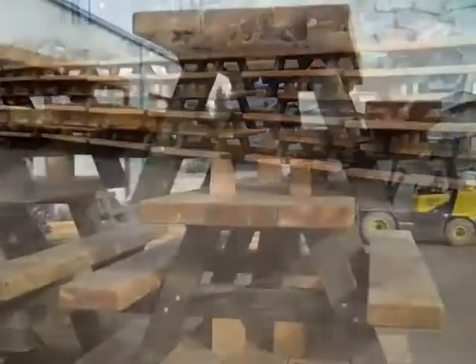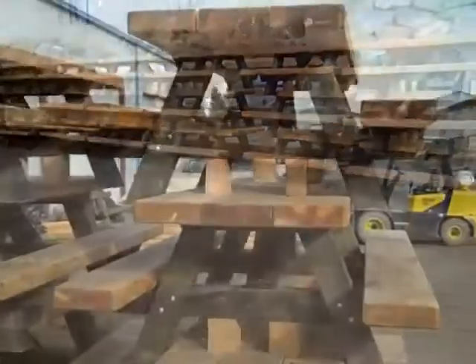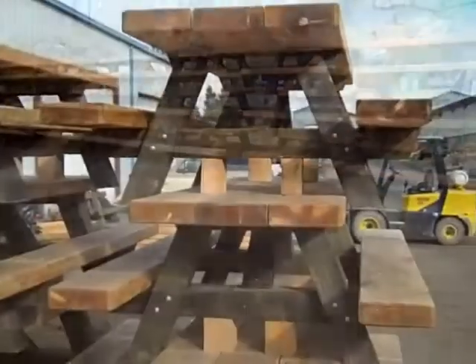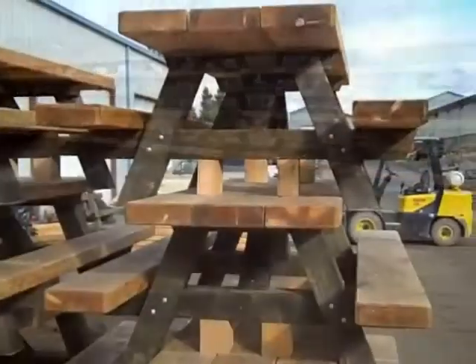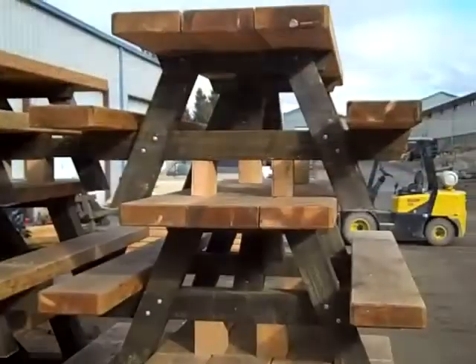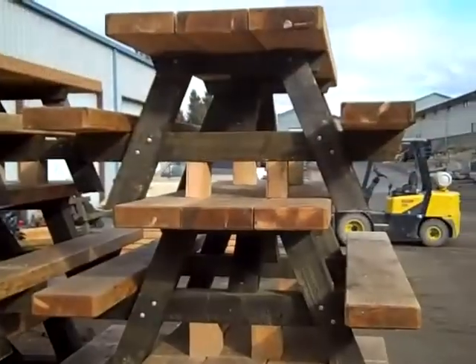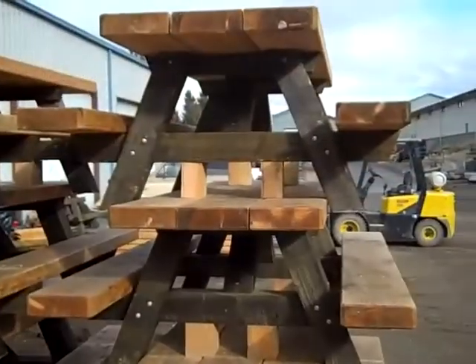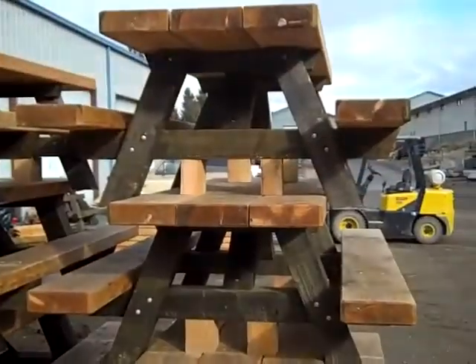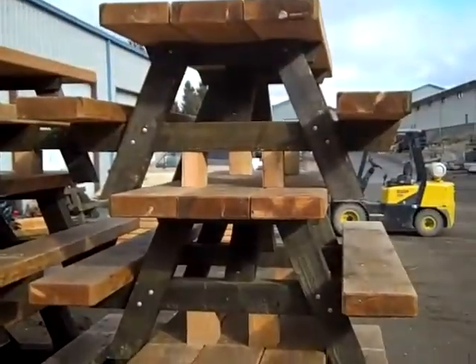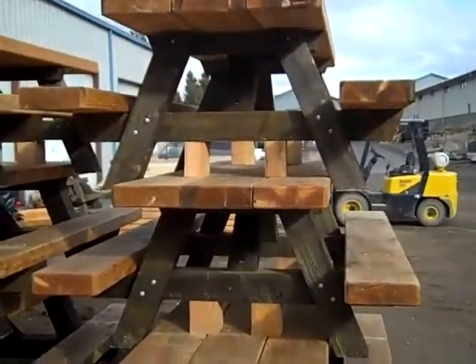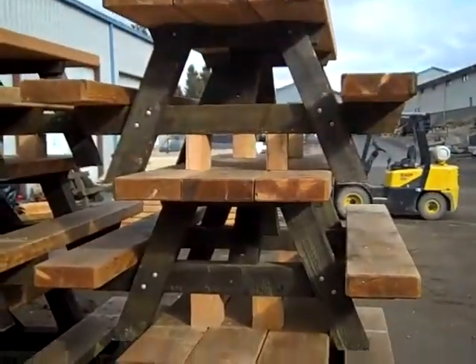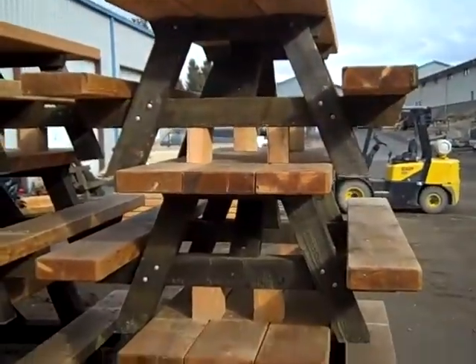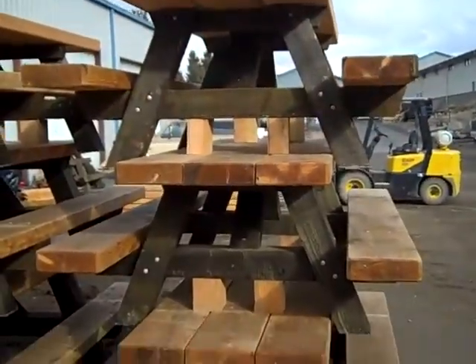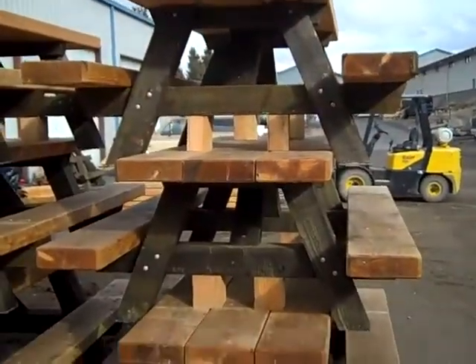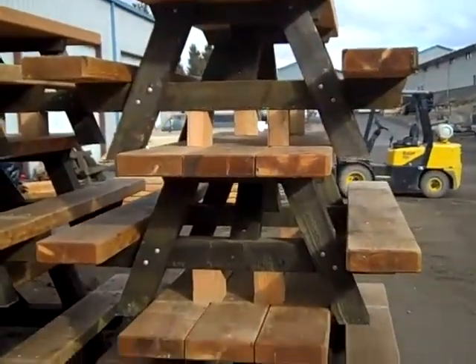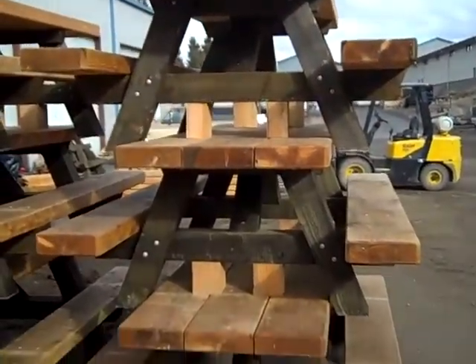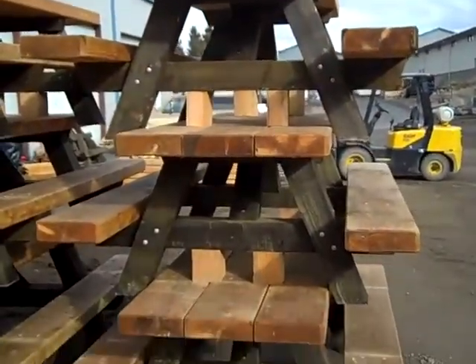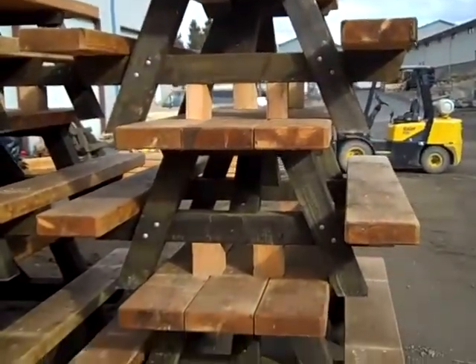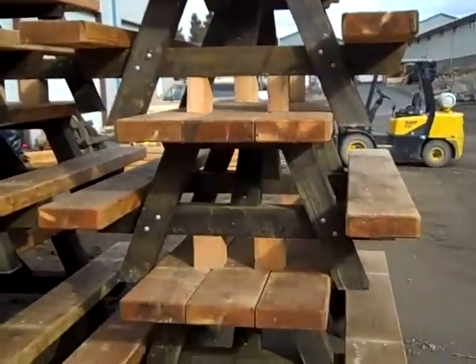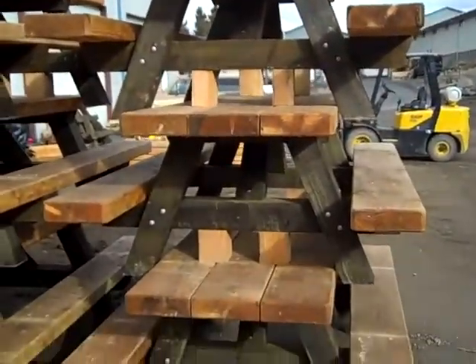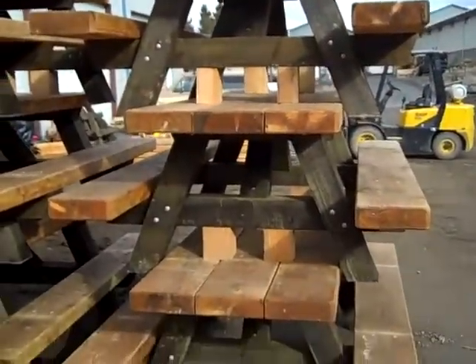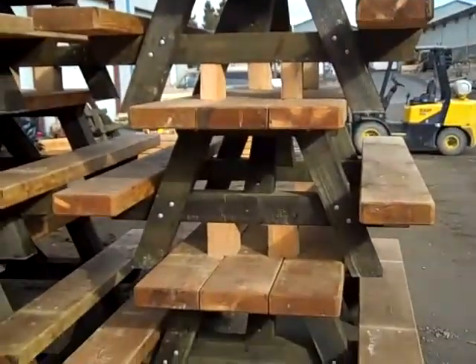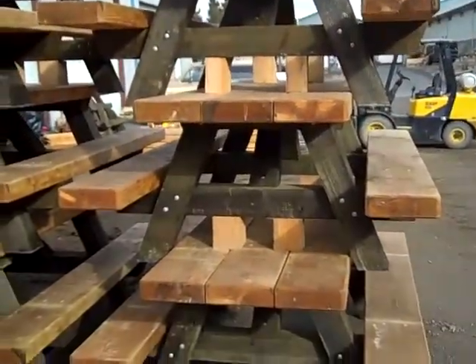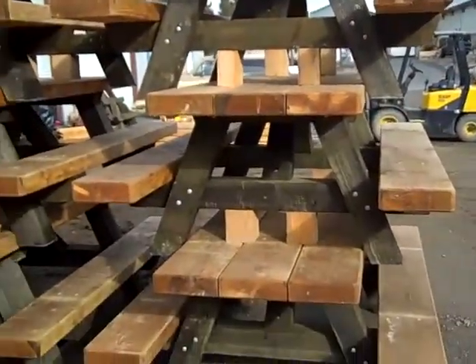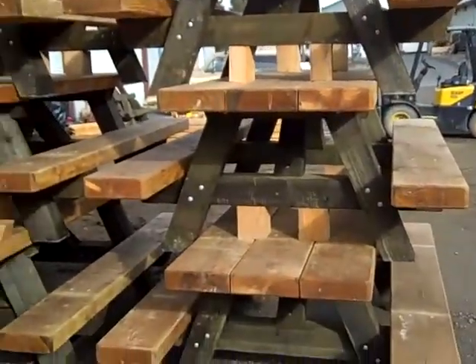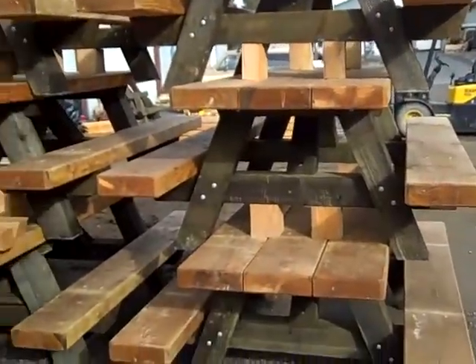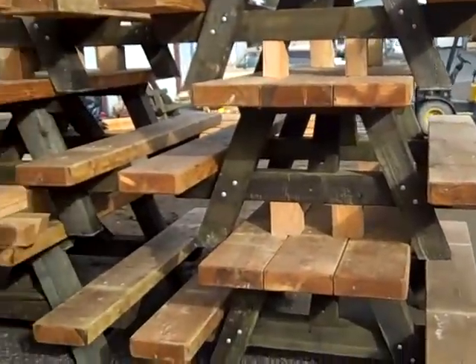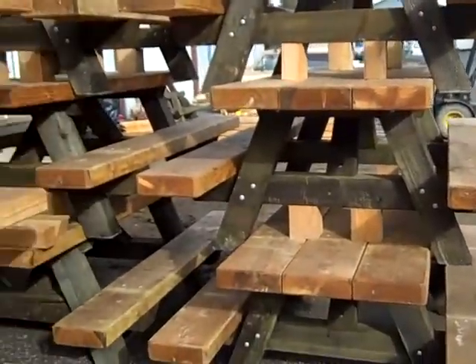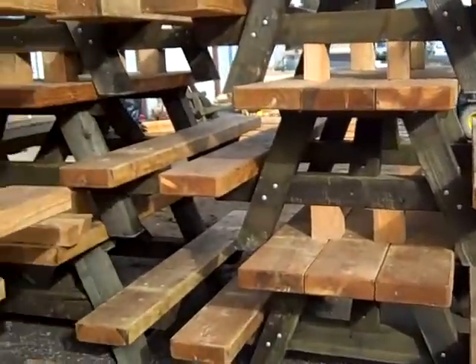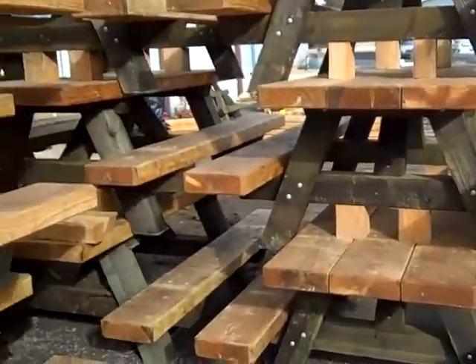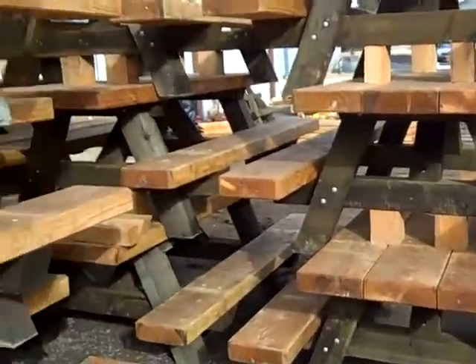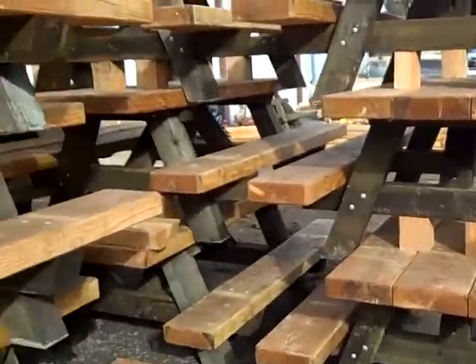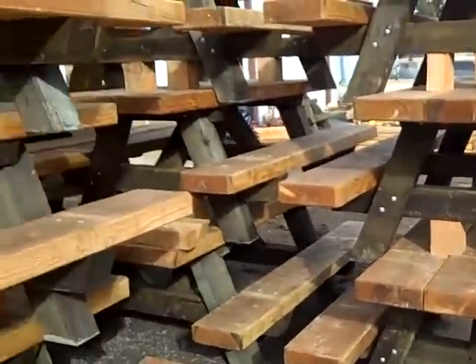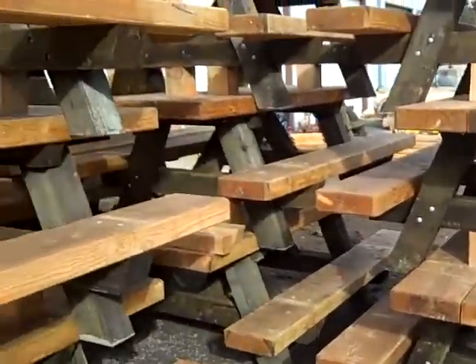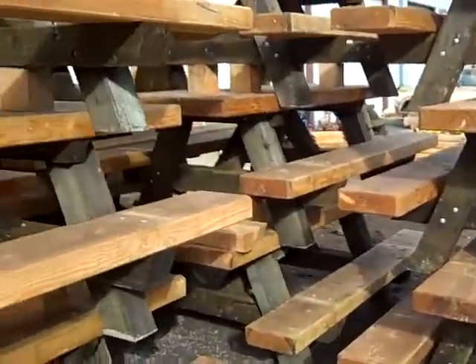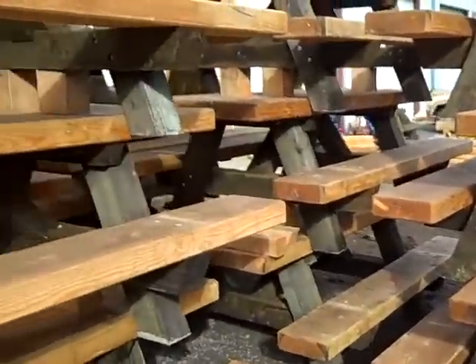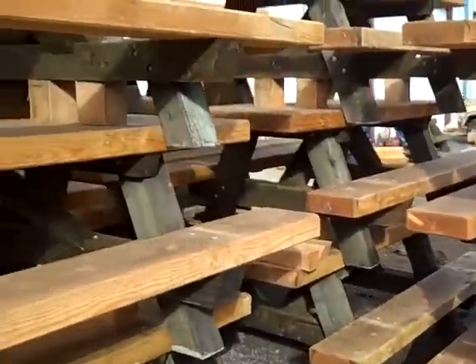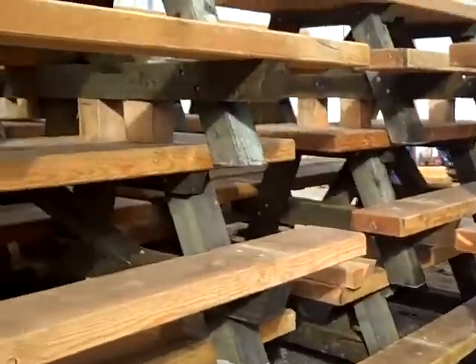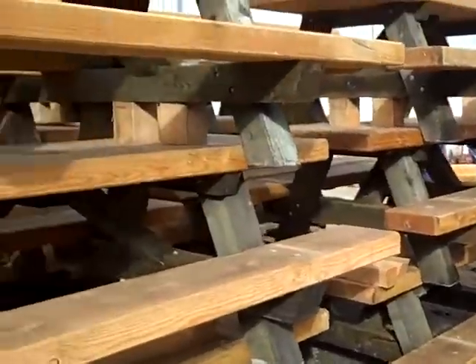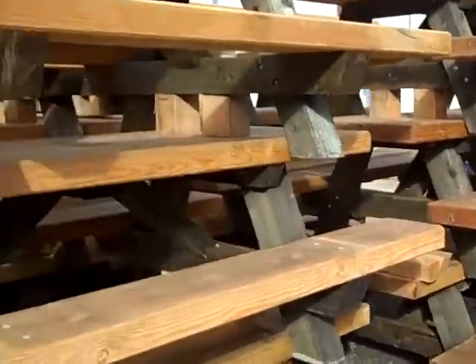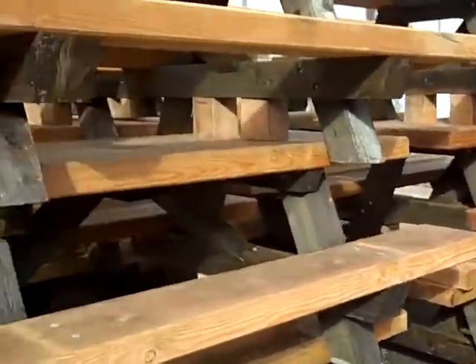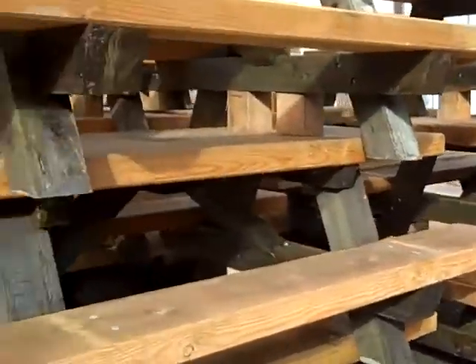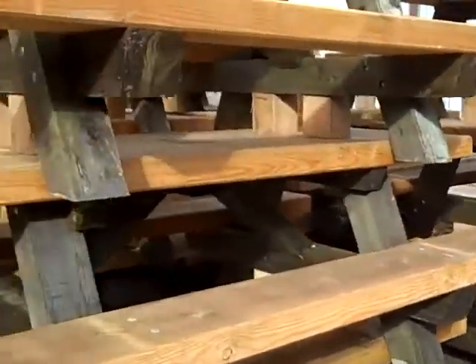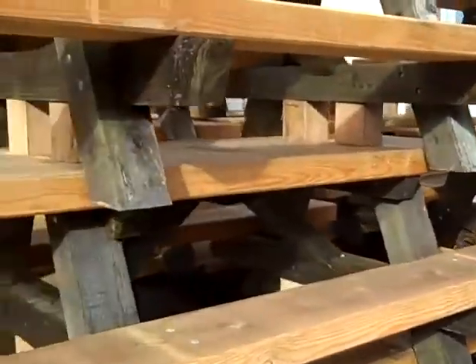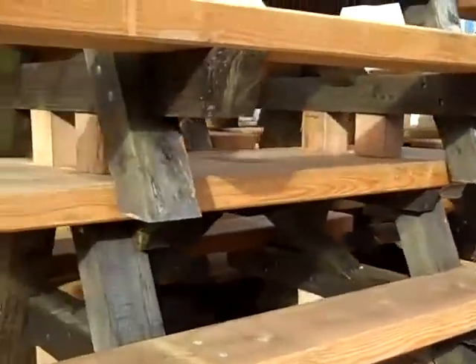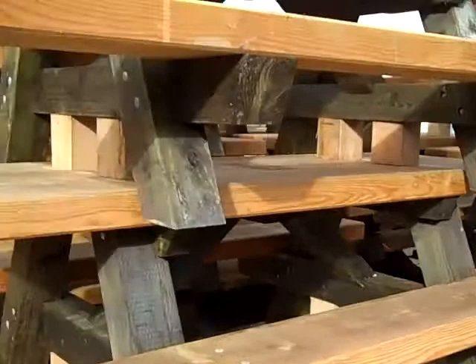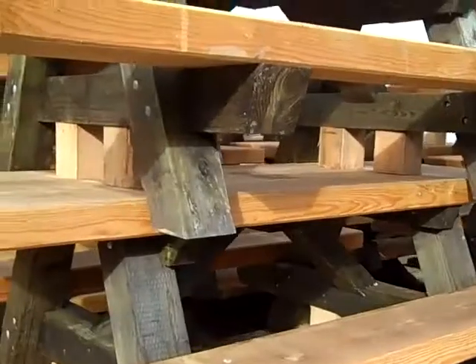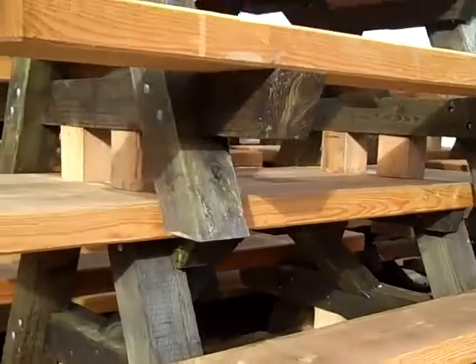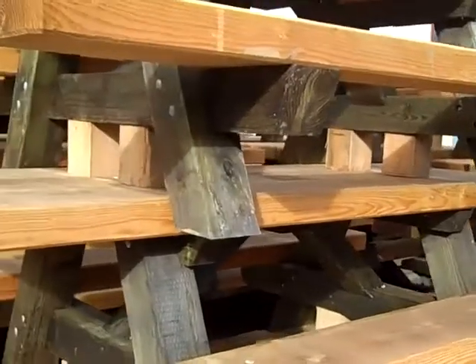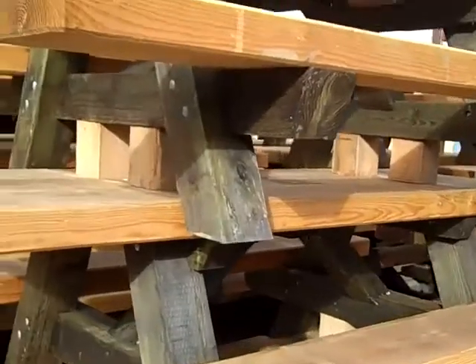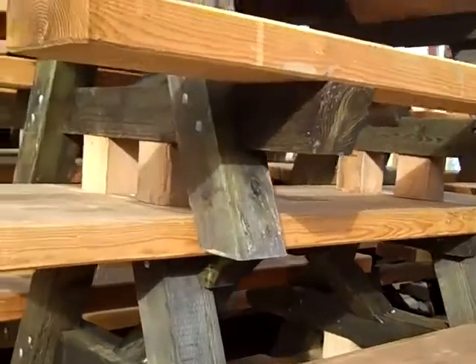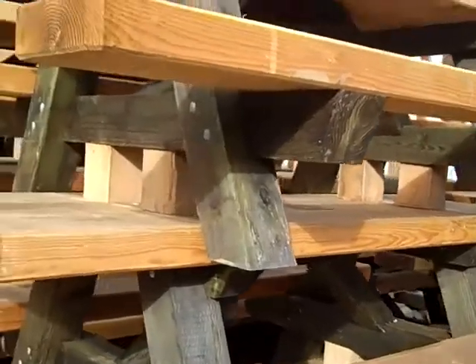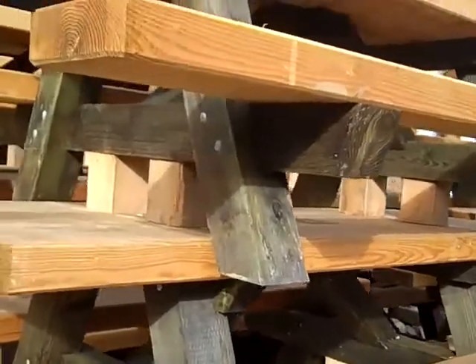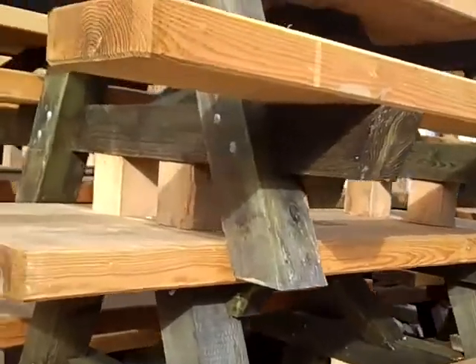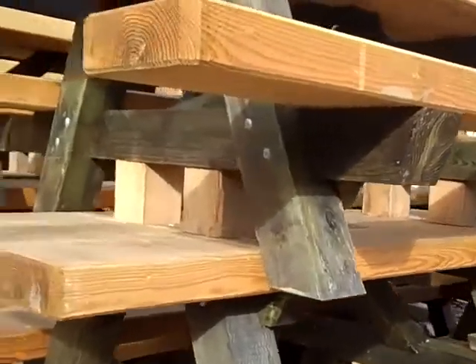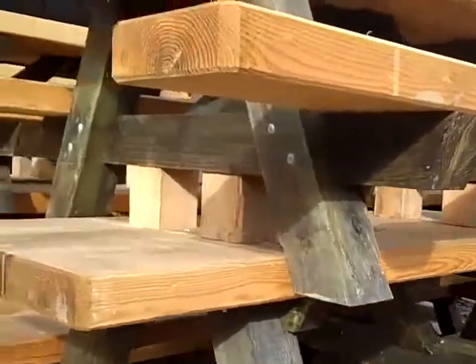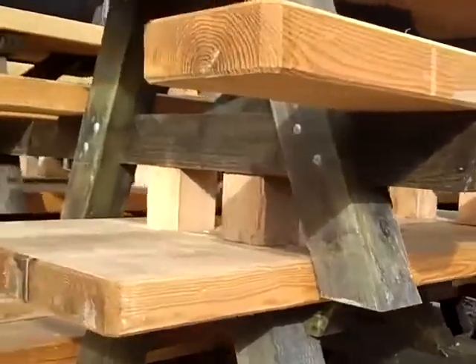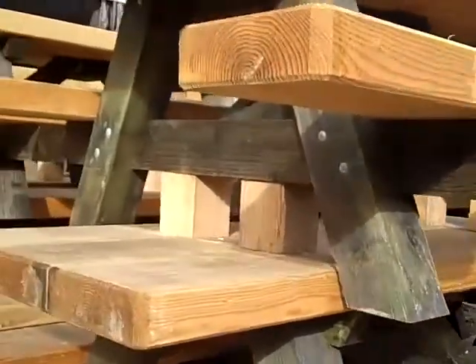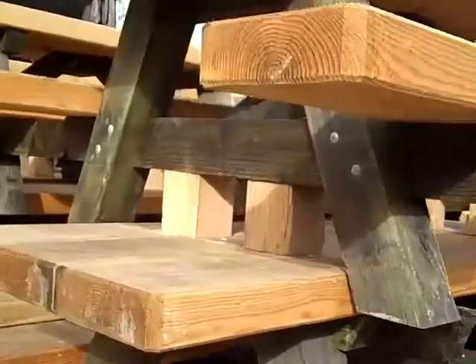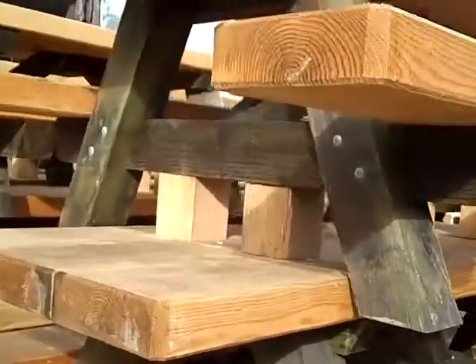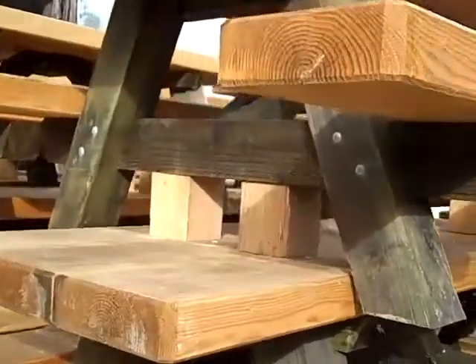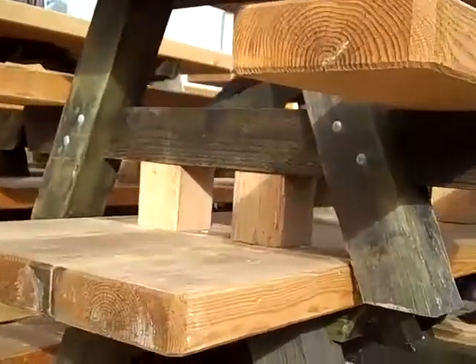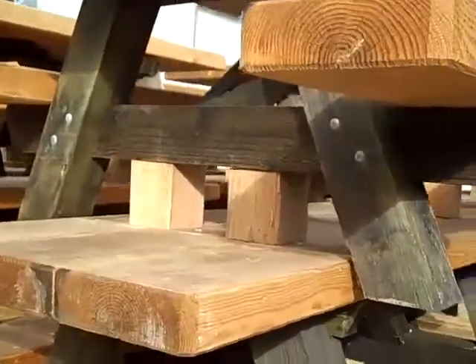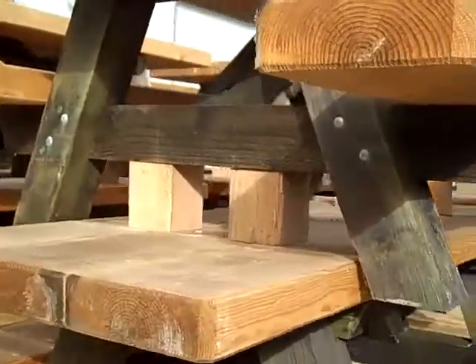Here they are — stacks, all stacked up, ready for delivery.